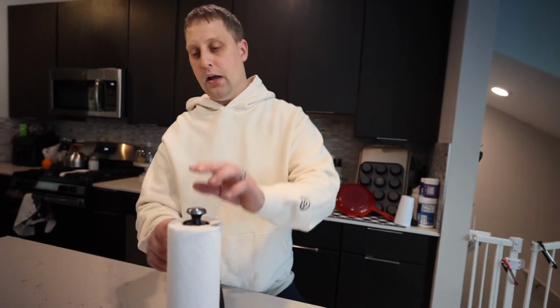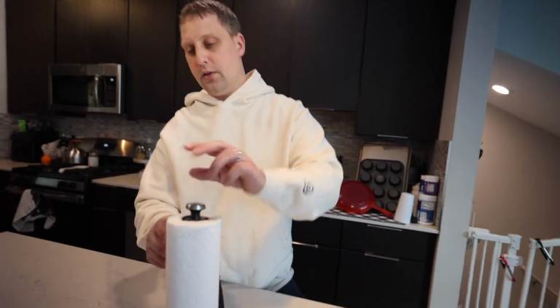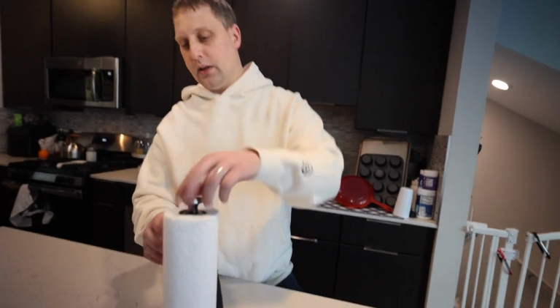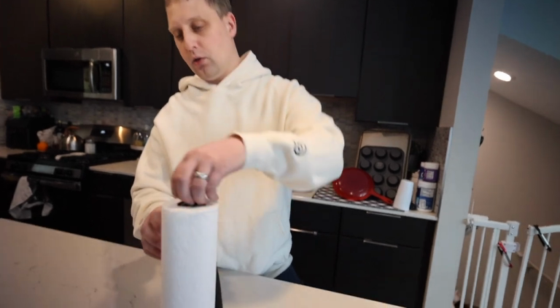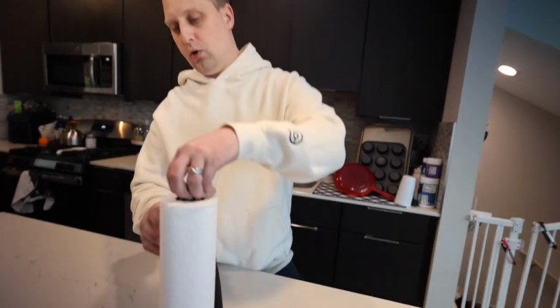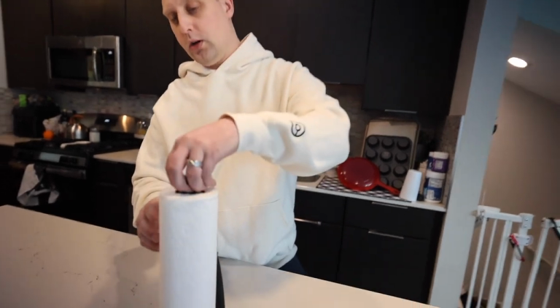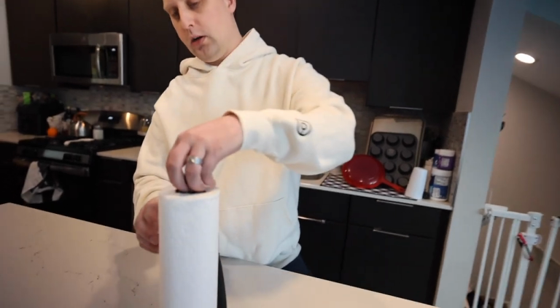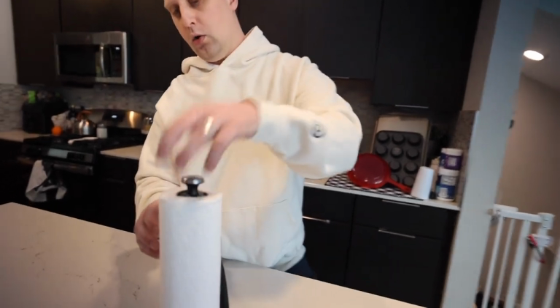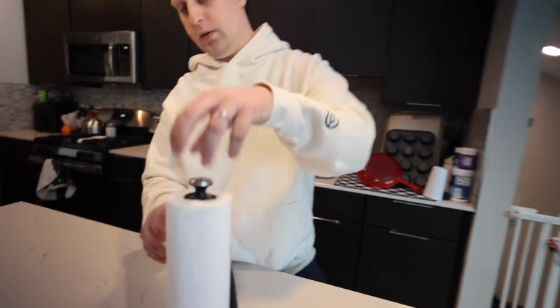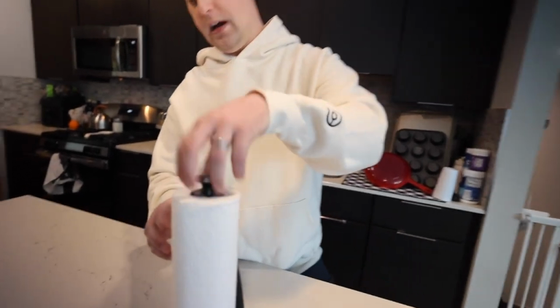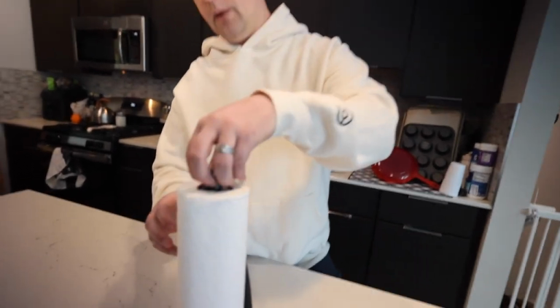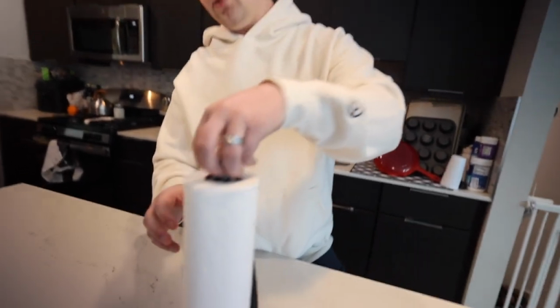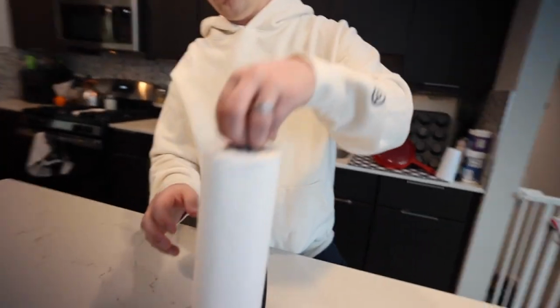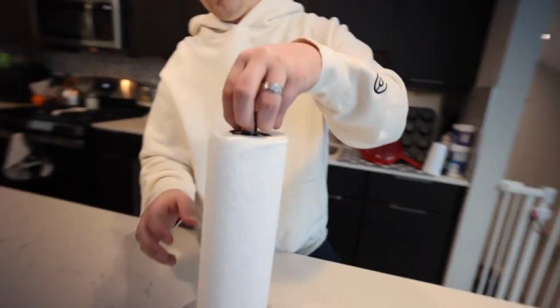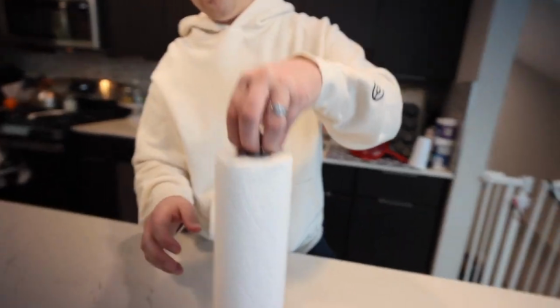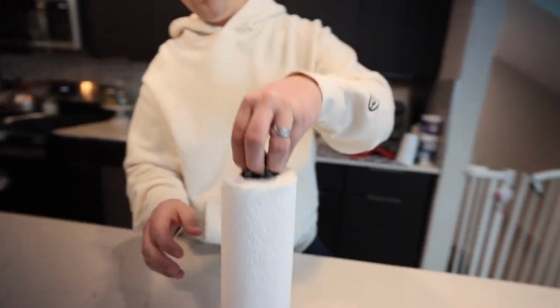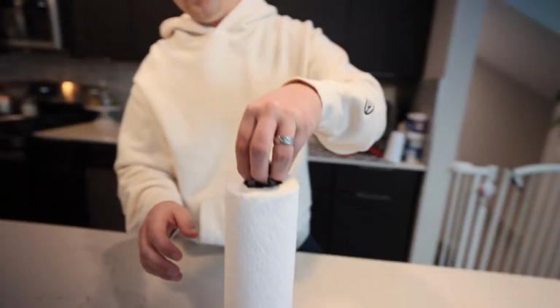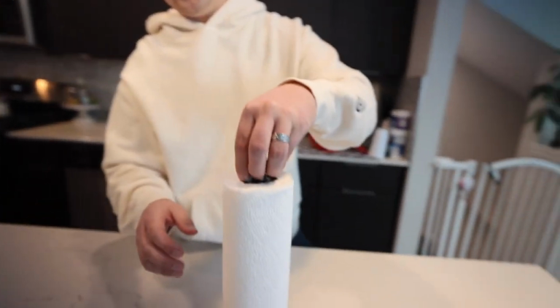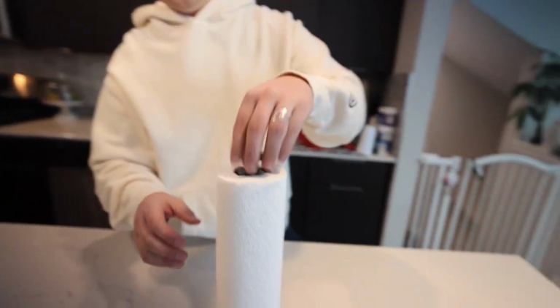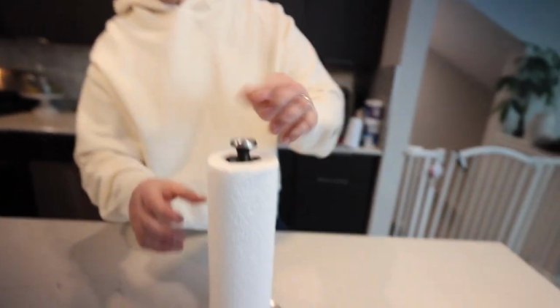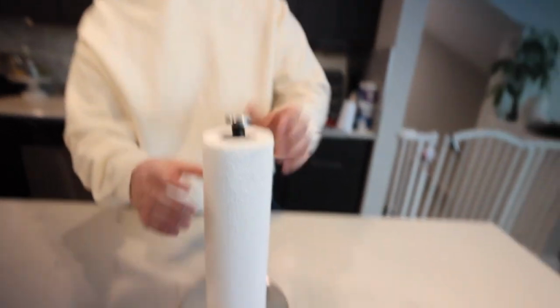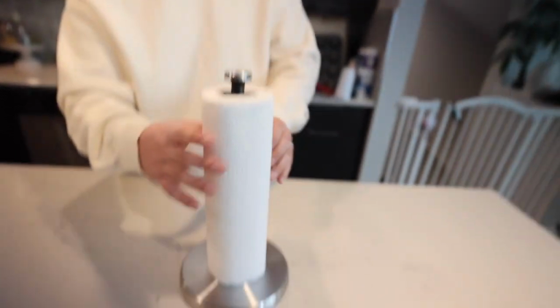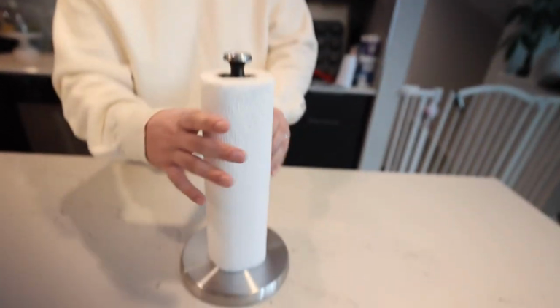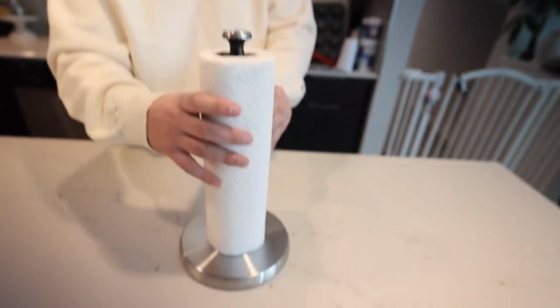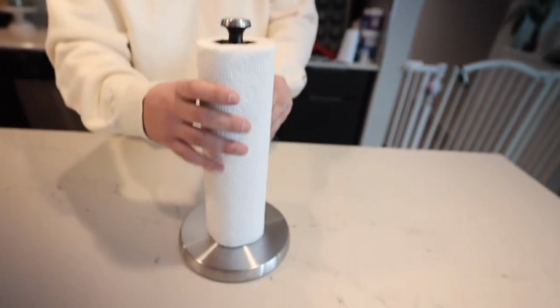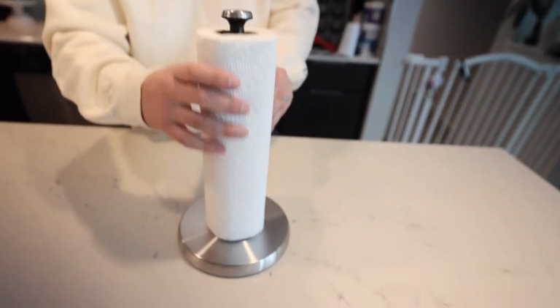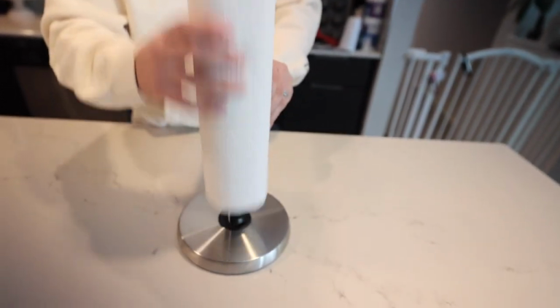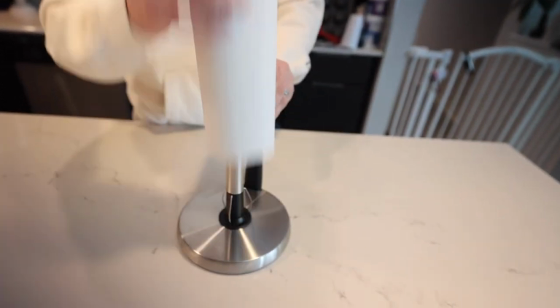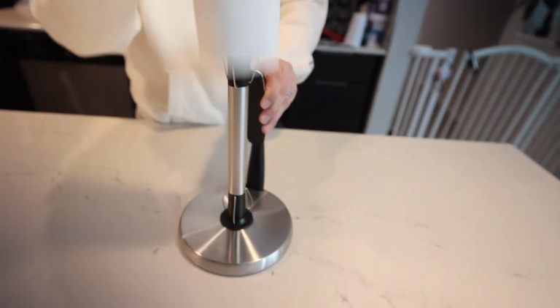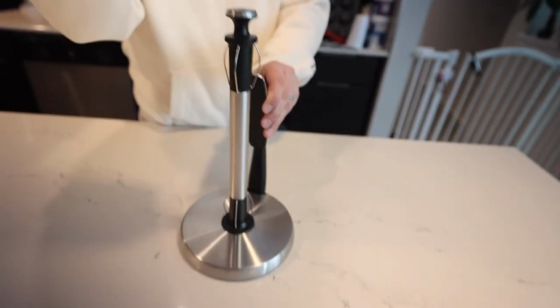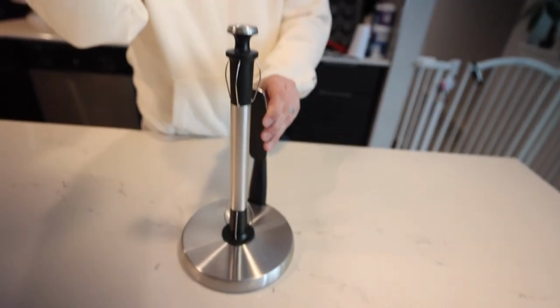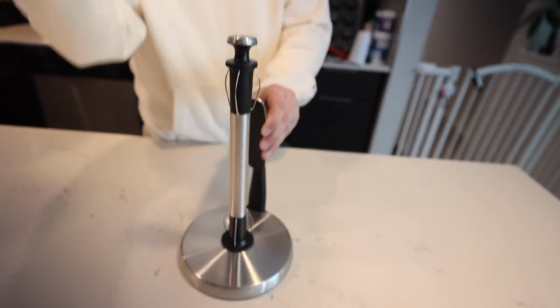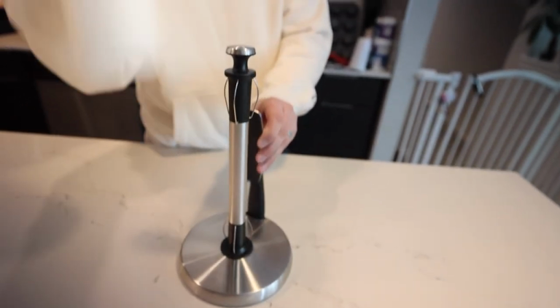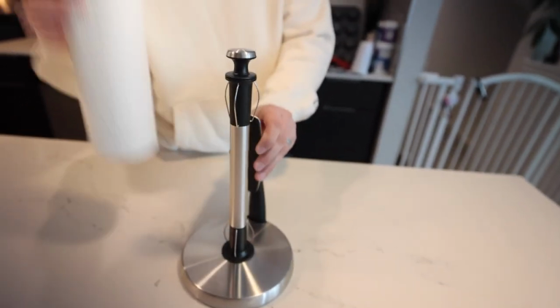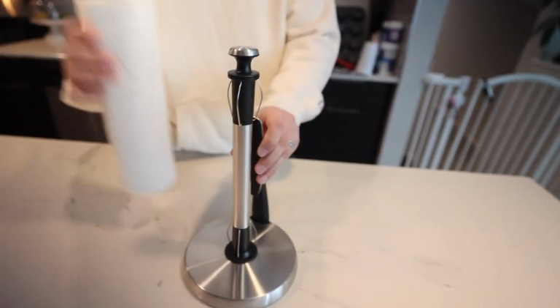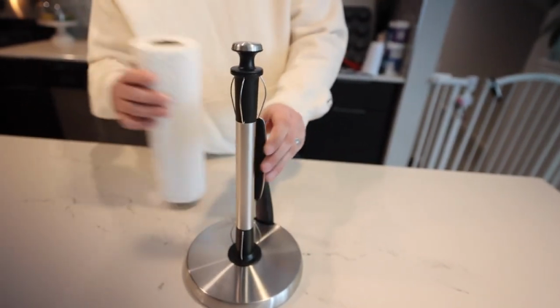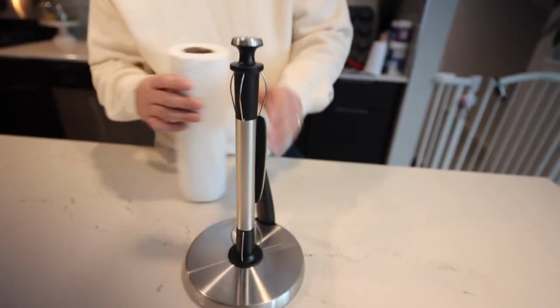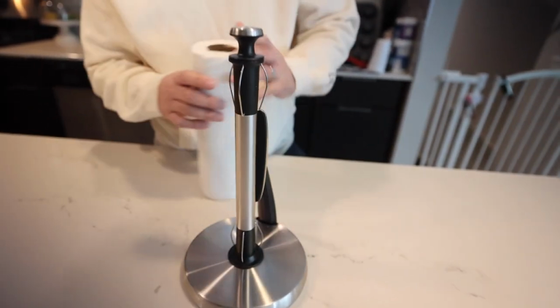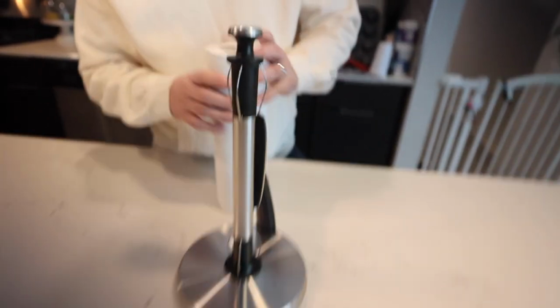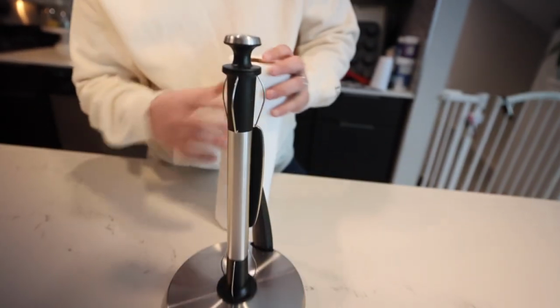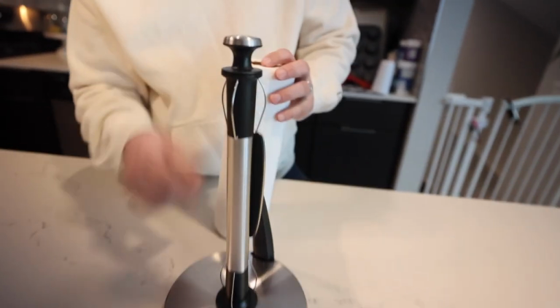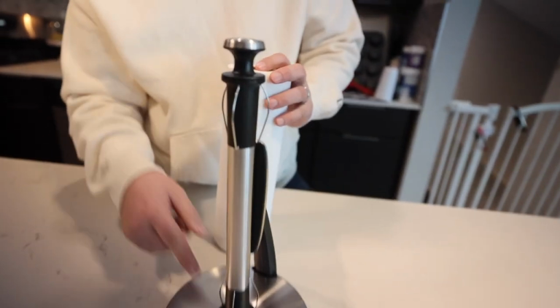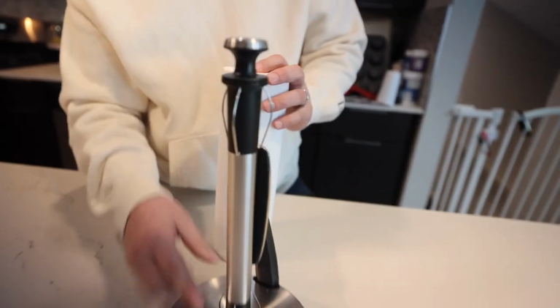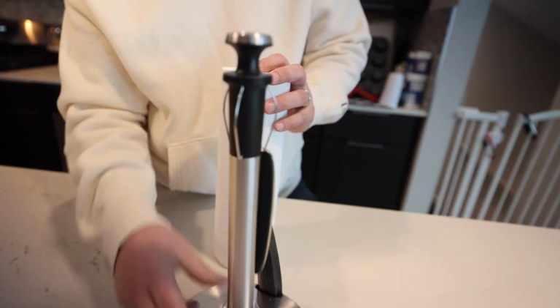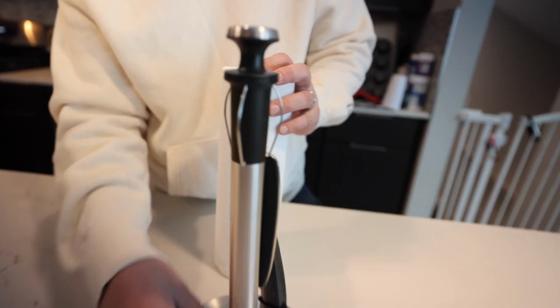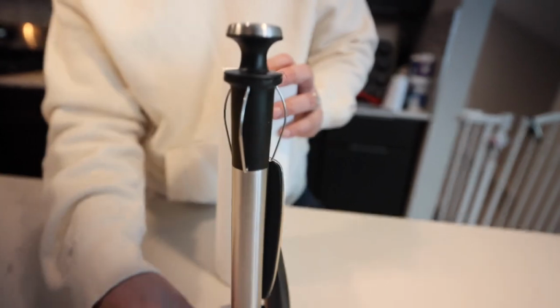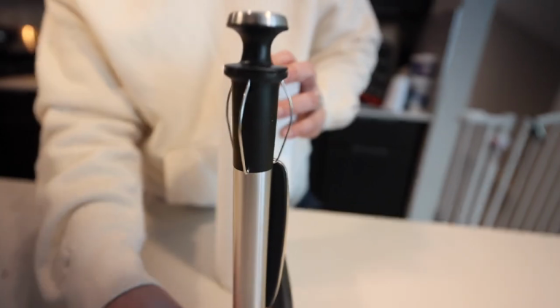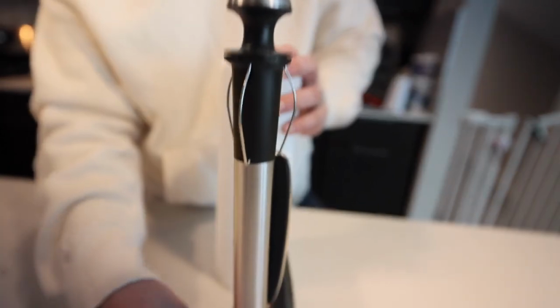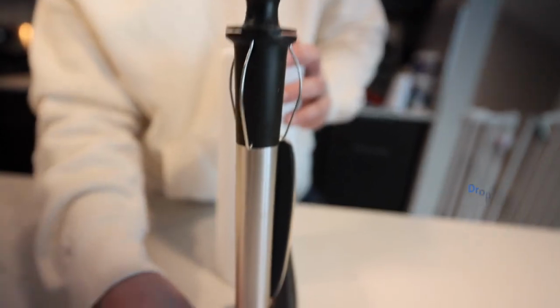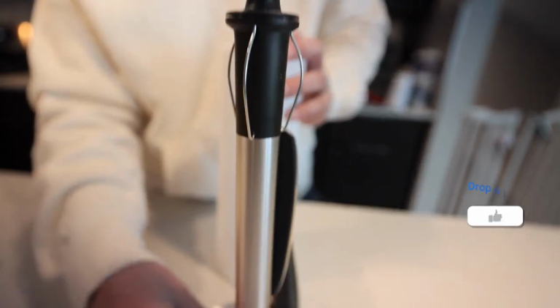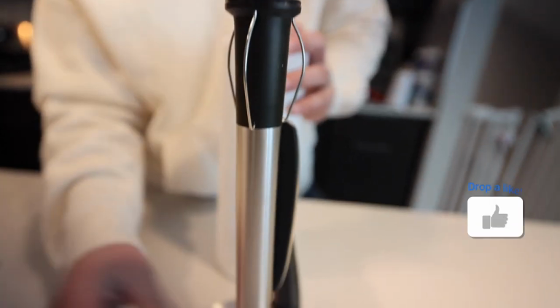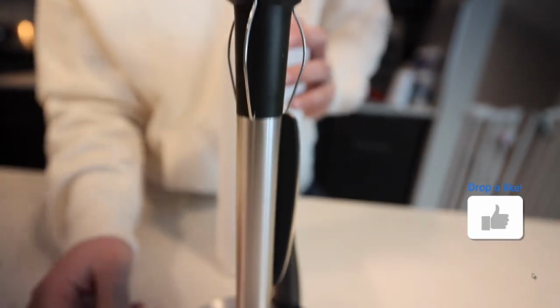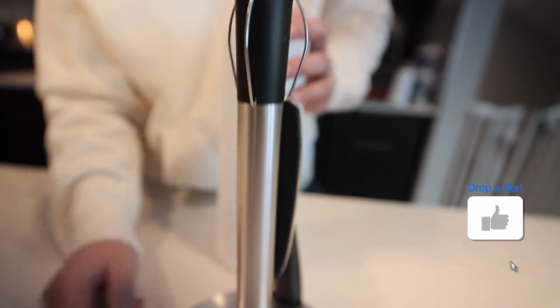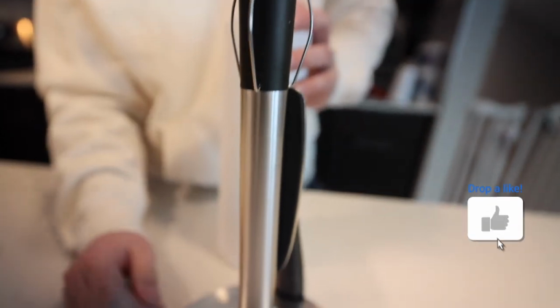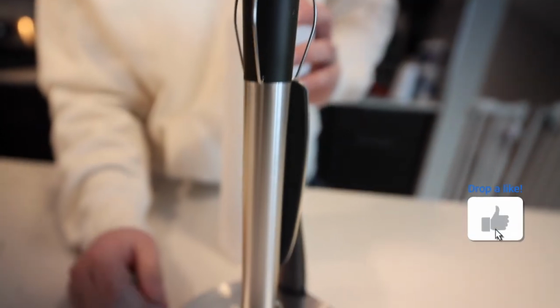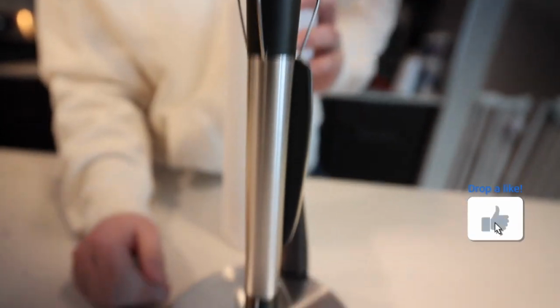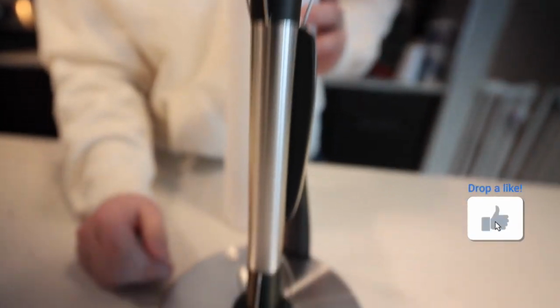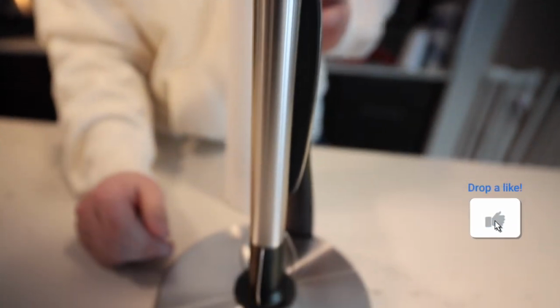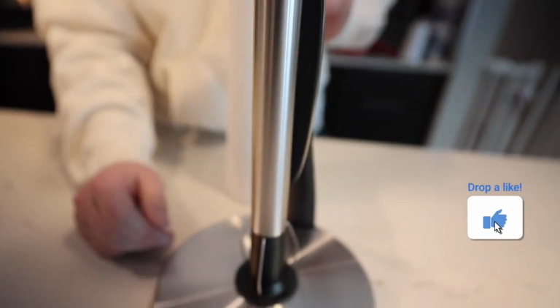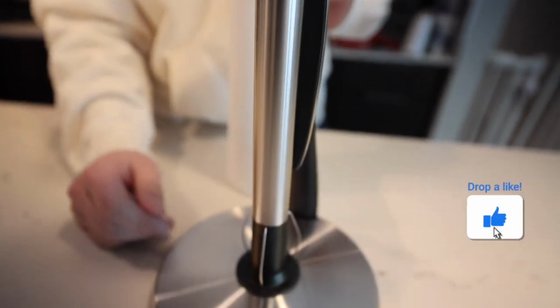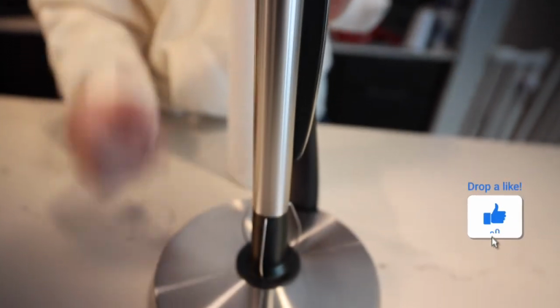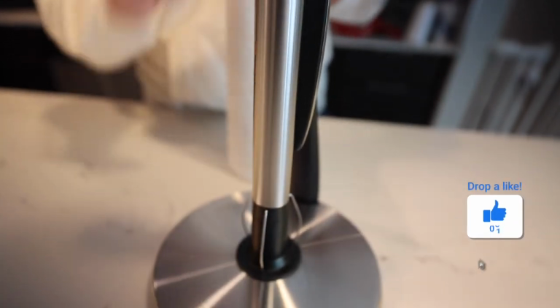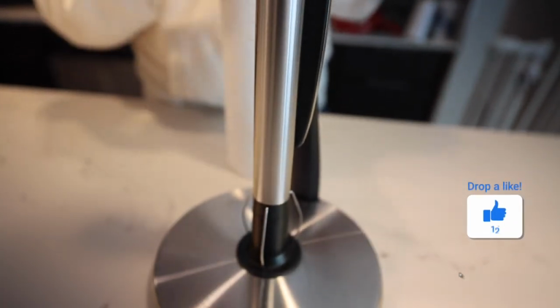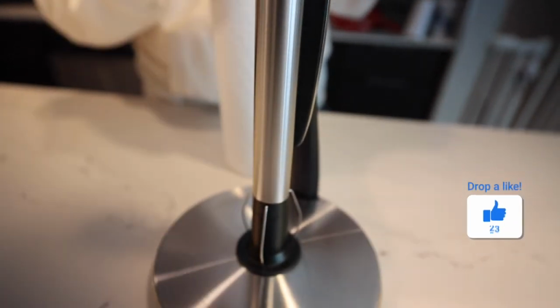You got a little hook or knob to grab it from the top. You got the spindle here, as you guys can see, with the little springs that keeps the paper towel roll on there.